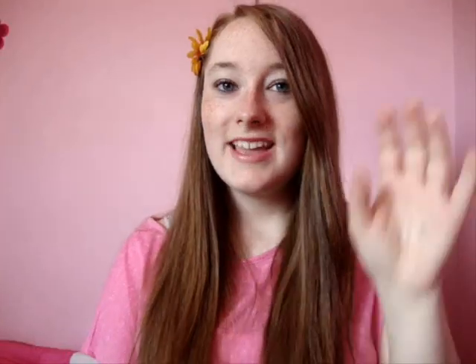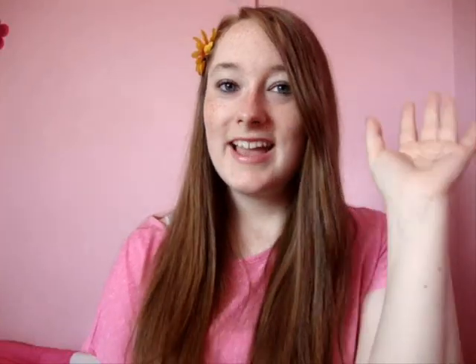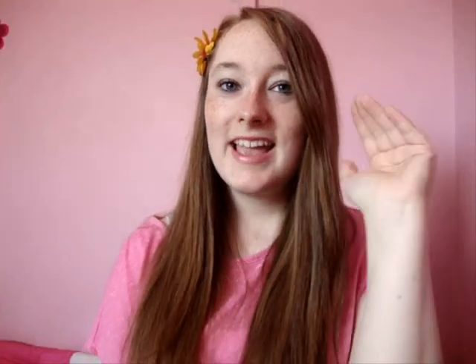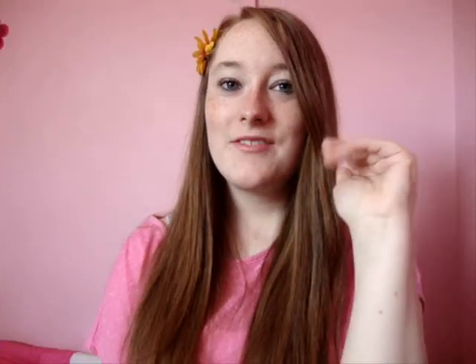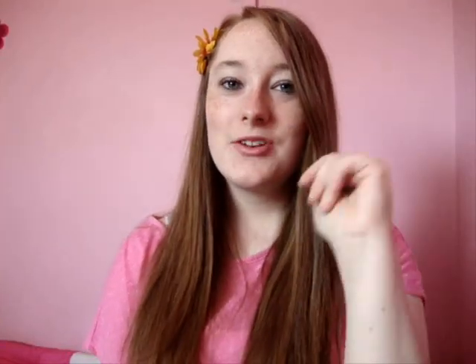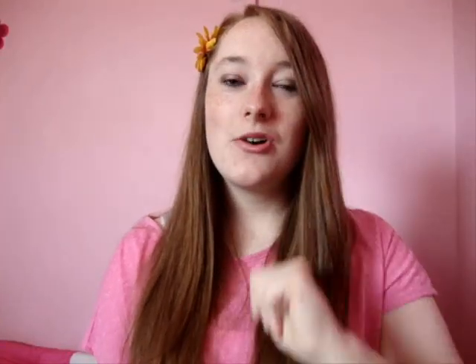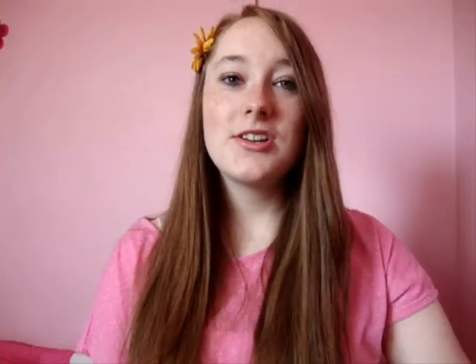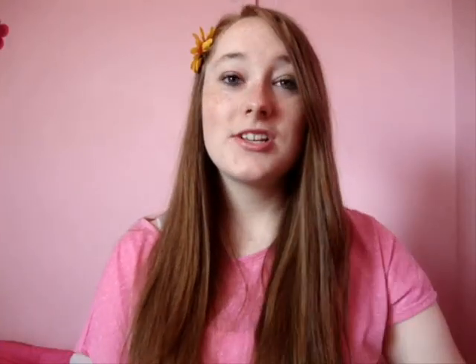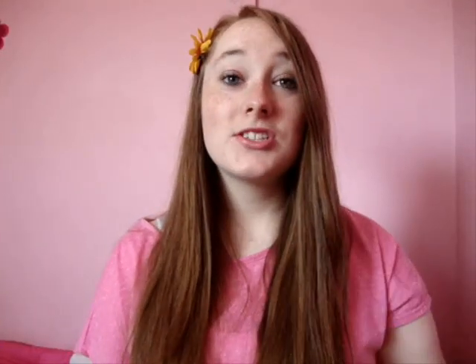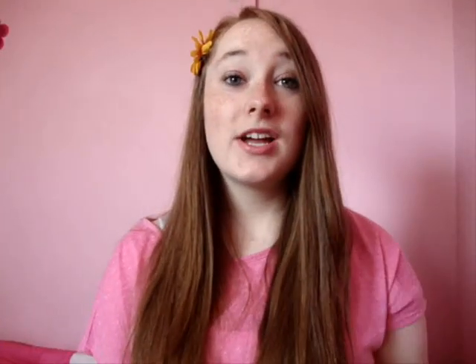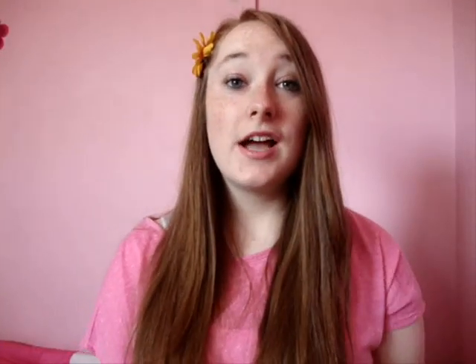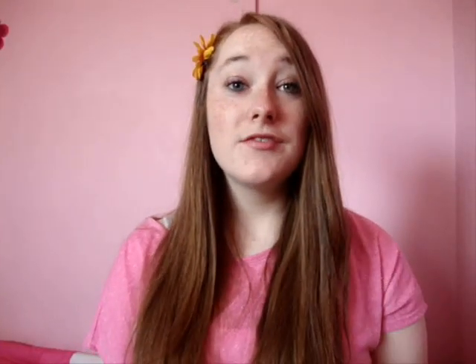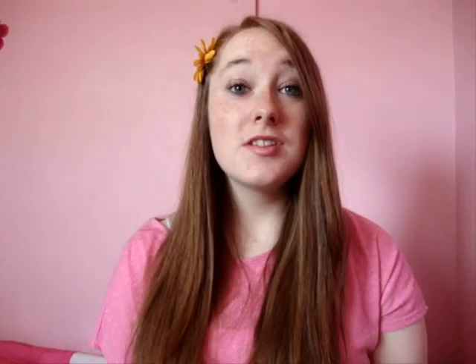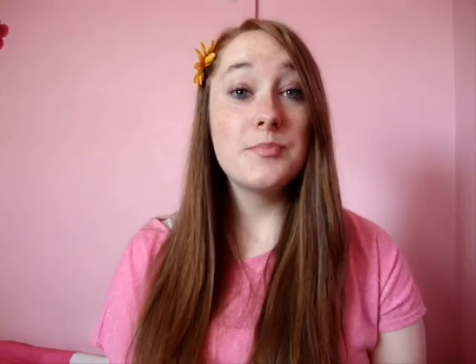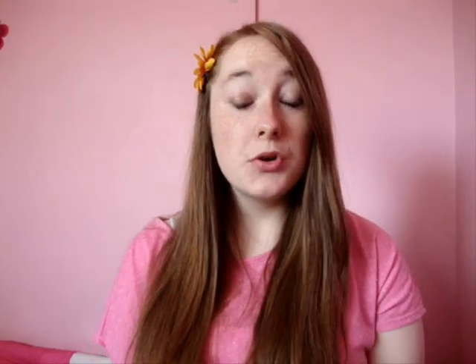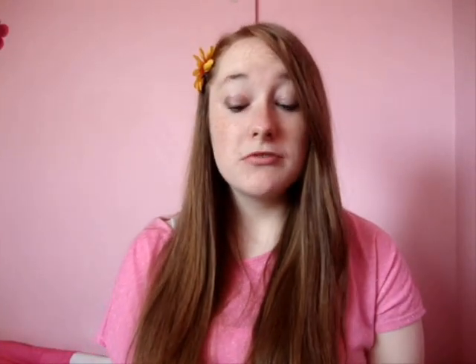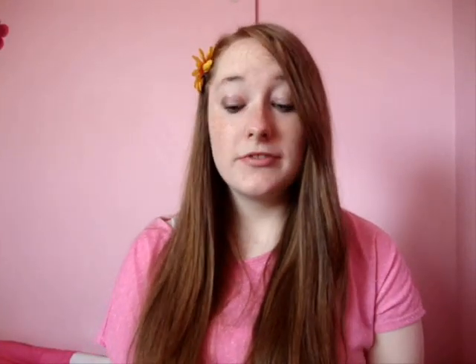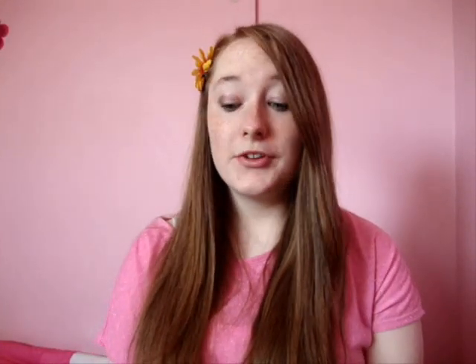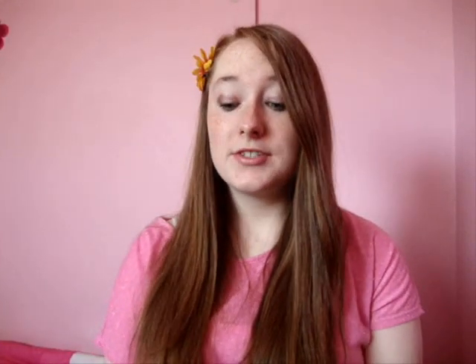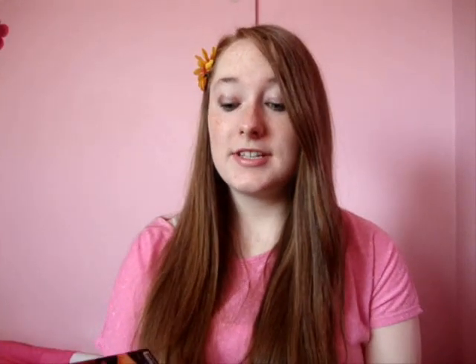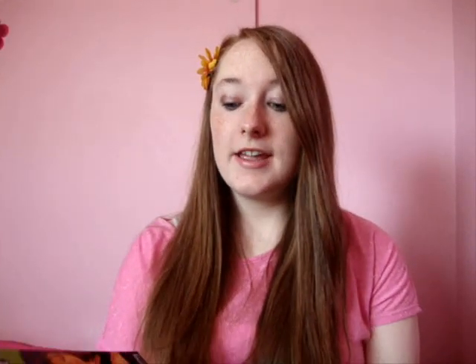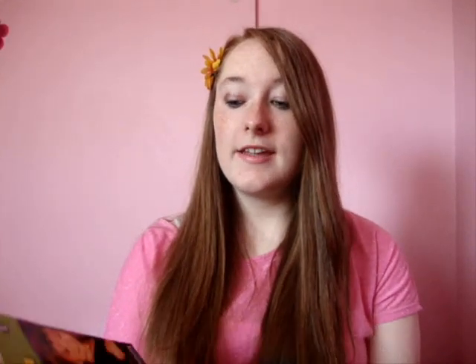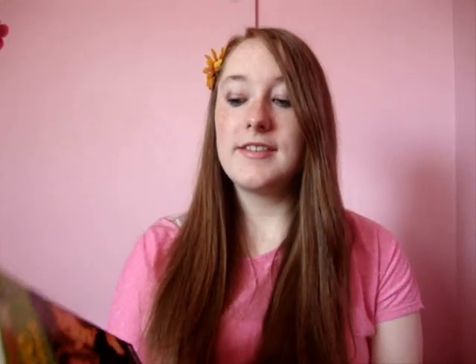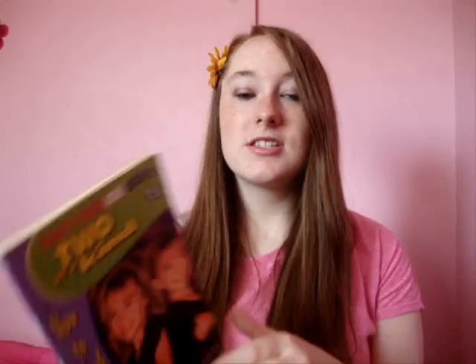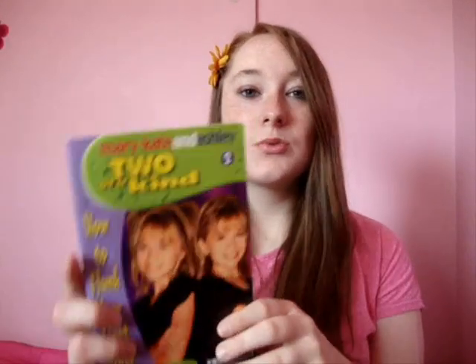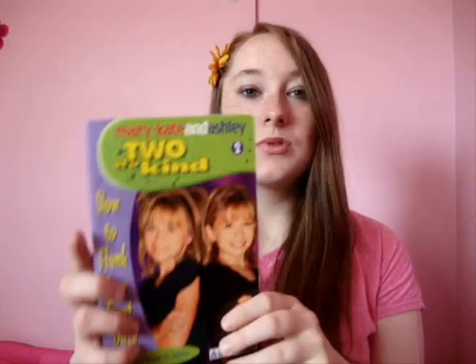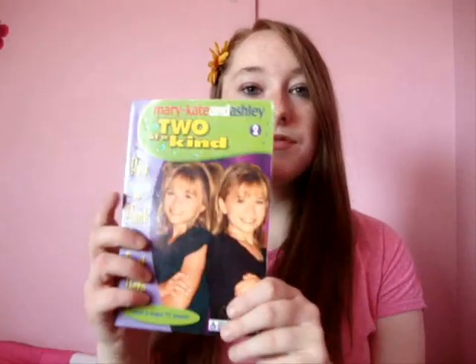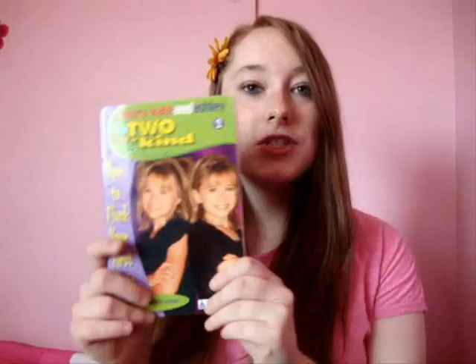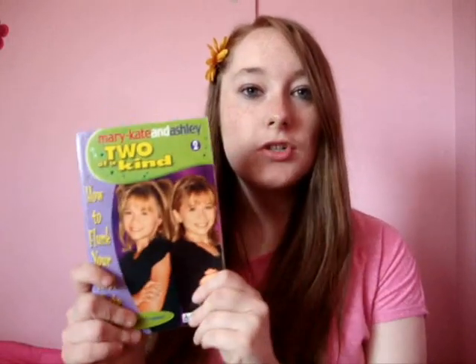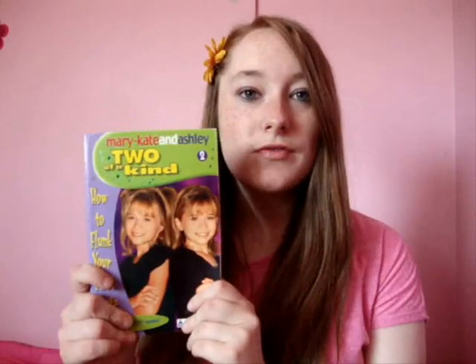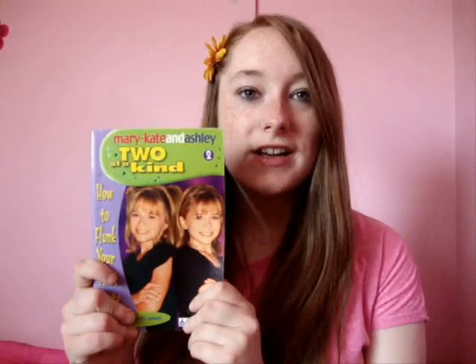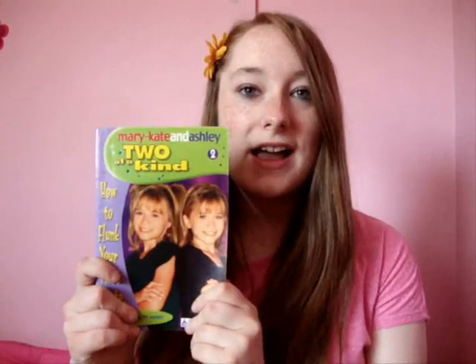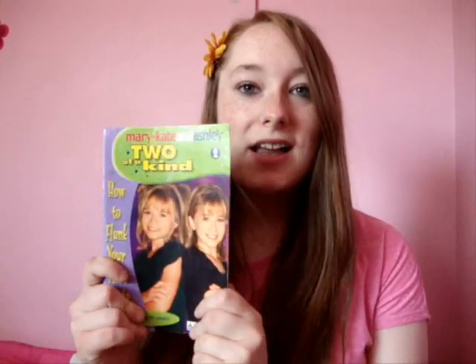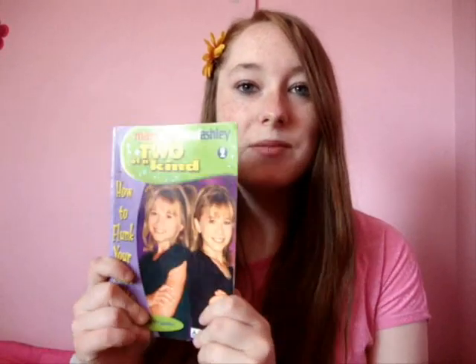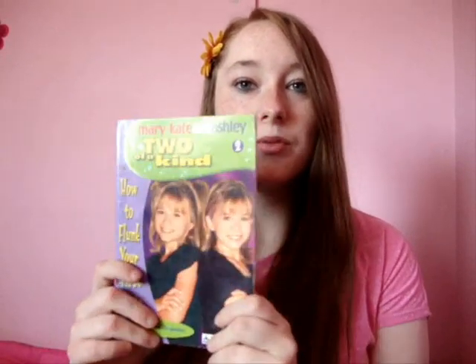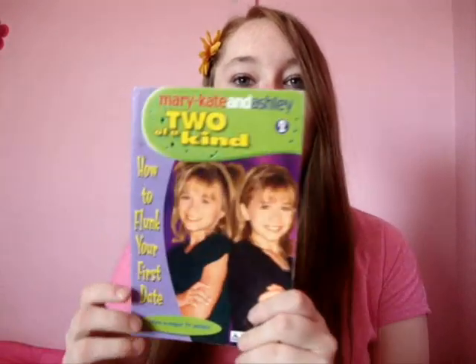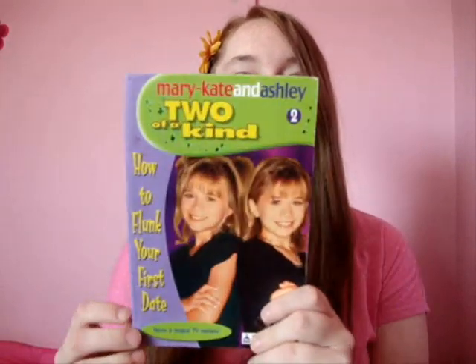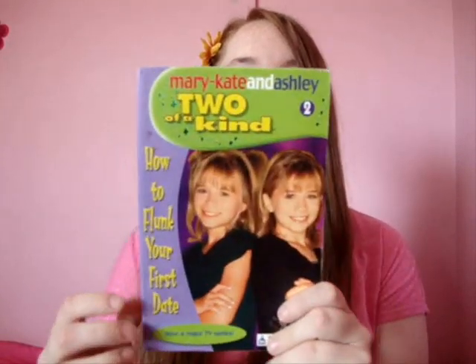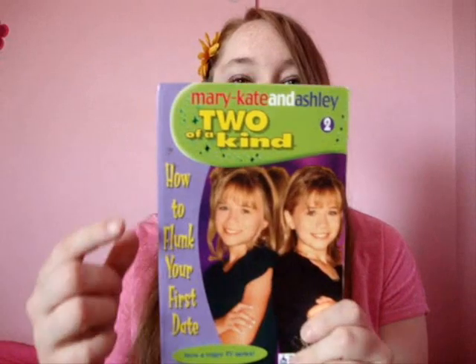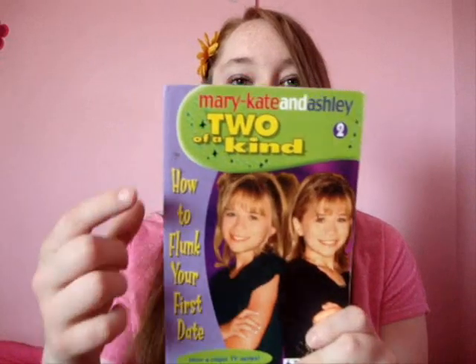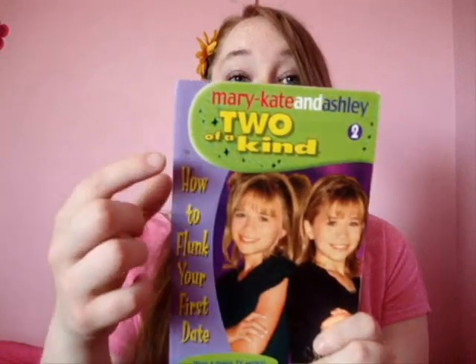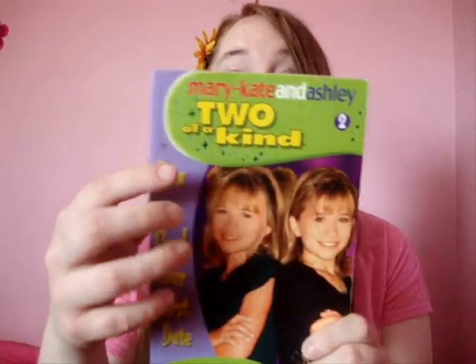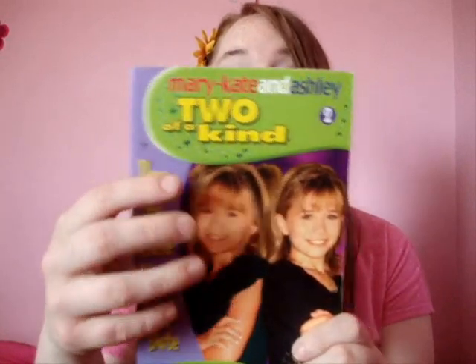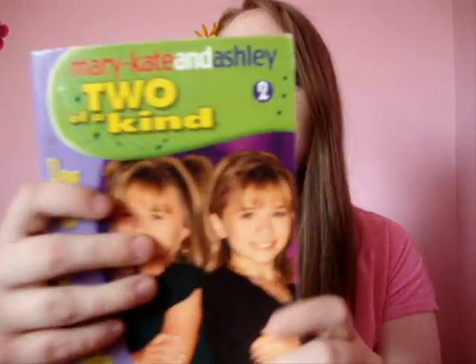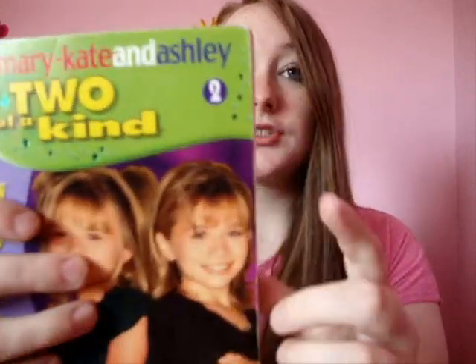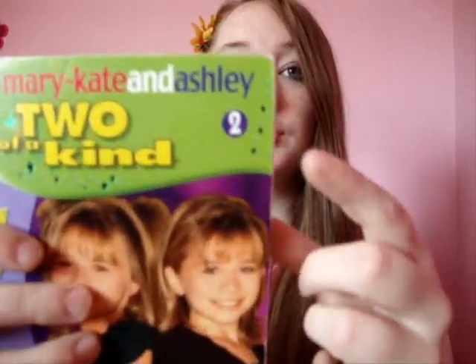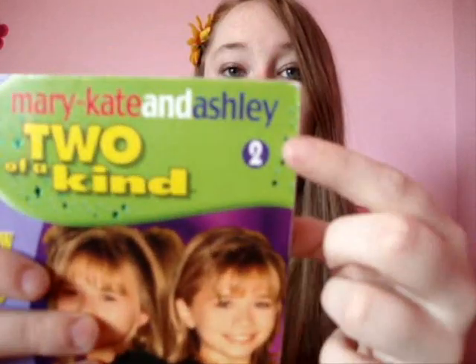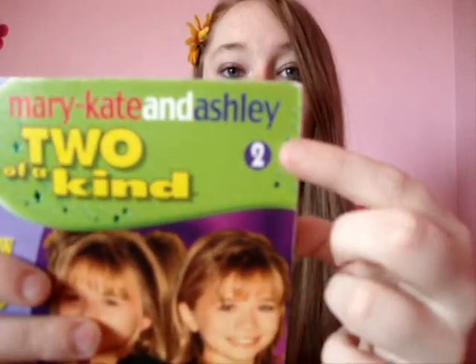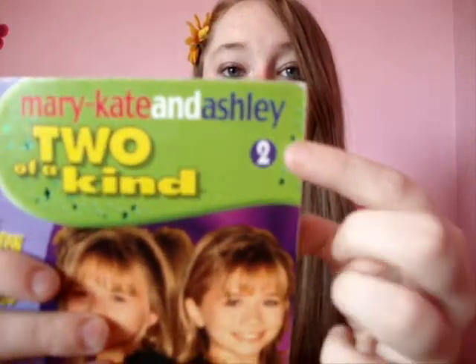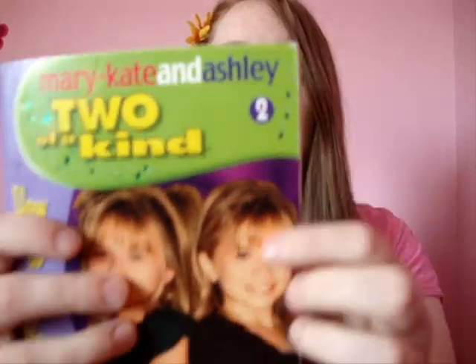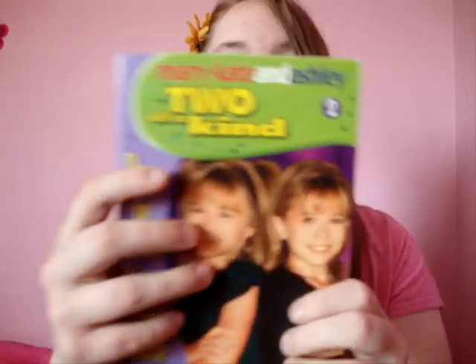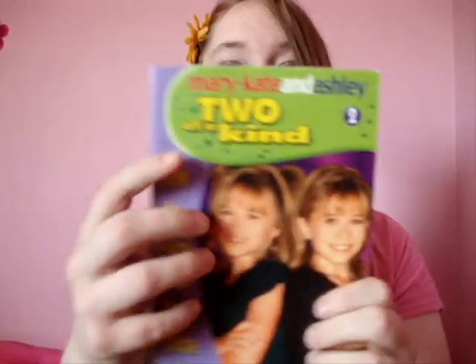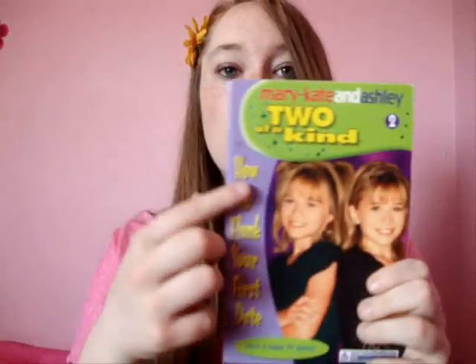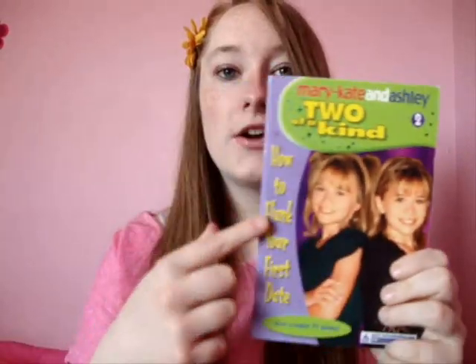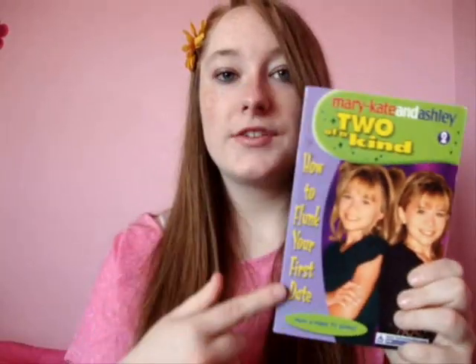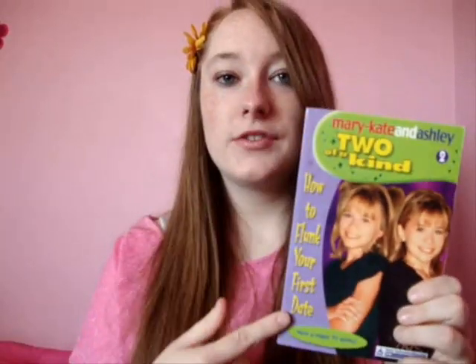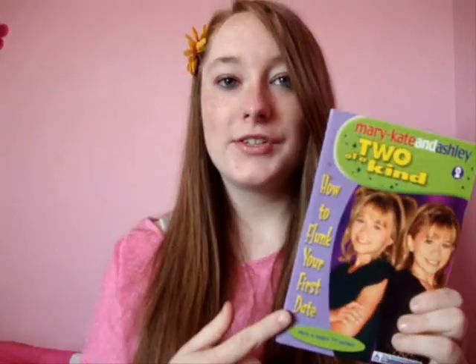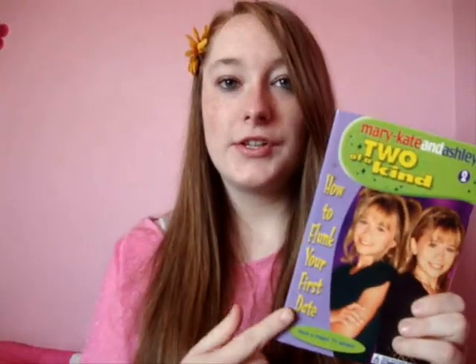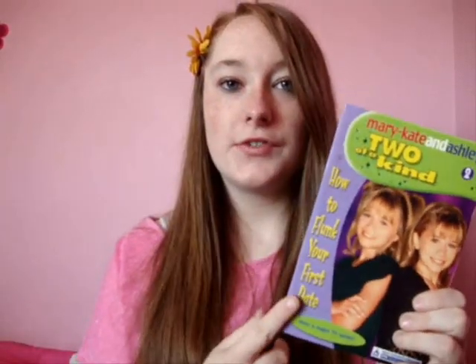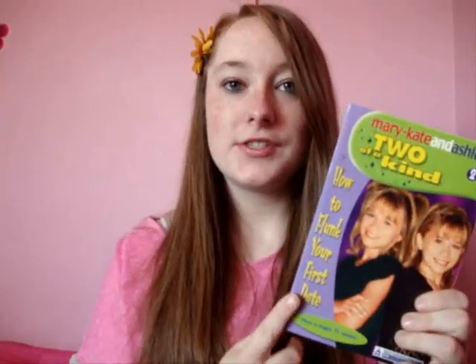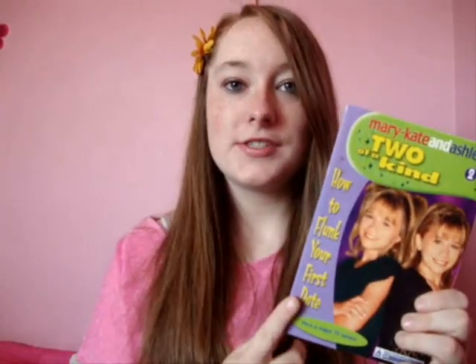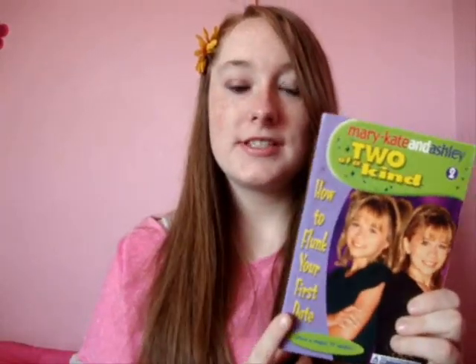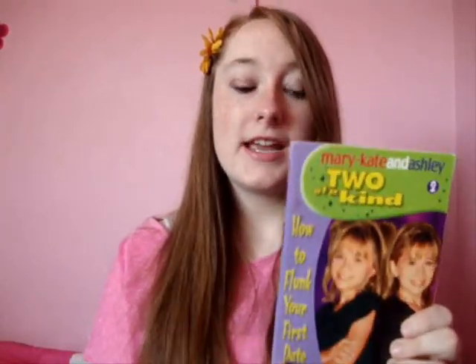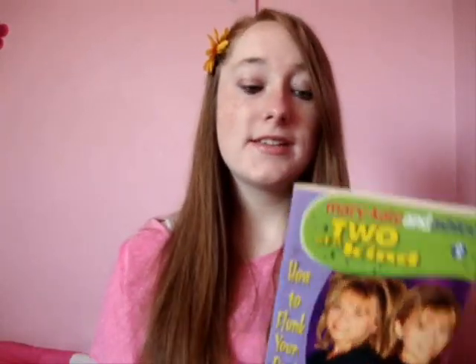Hey everyone, so I have another book review today and this is one of the Two of a Kind books — this is number two: How to Flunk Your First Date.